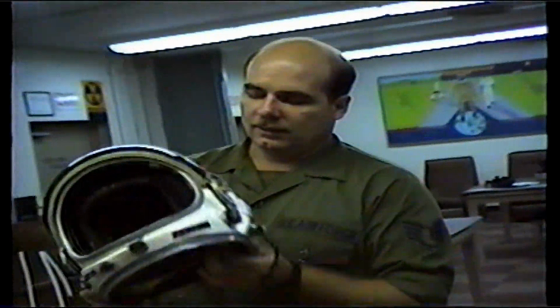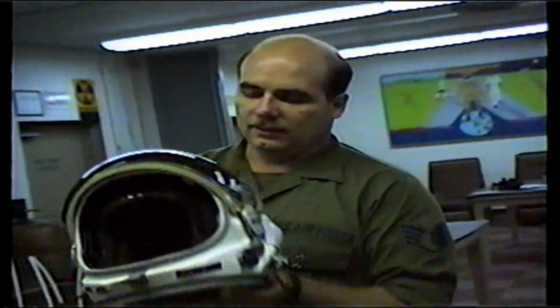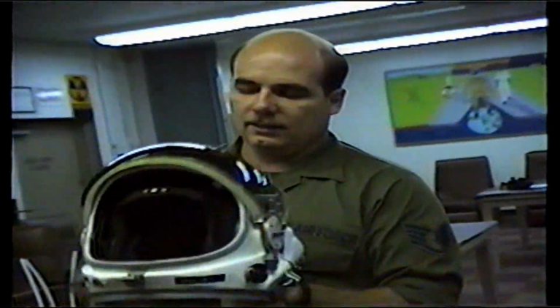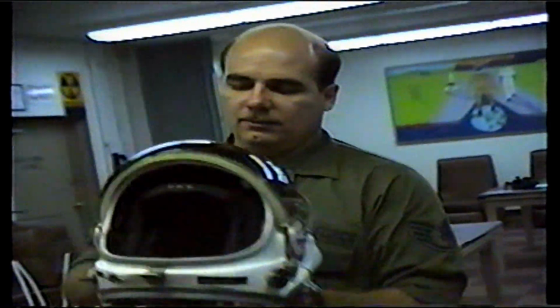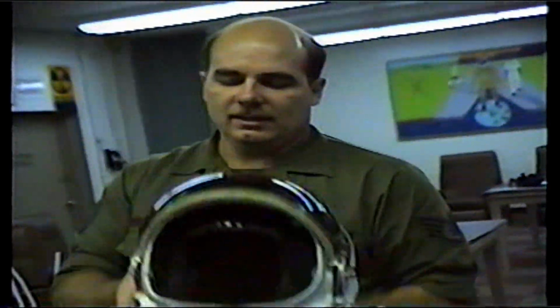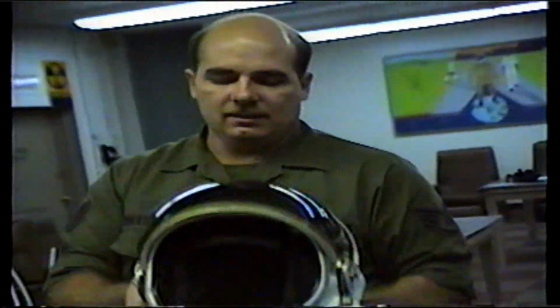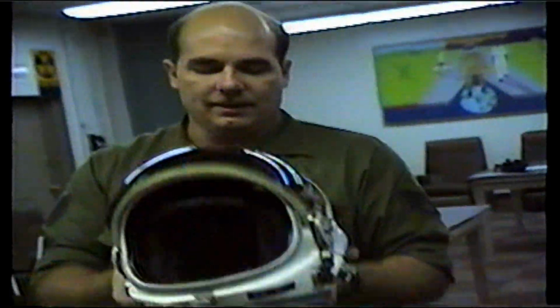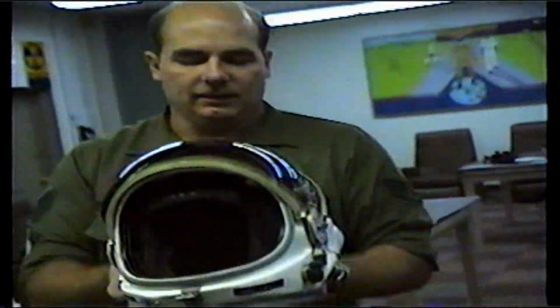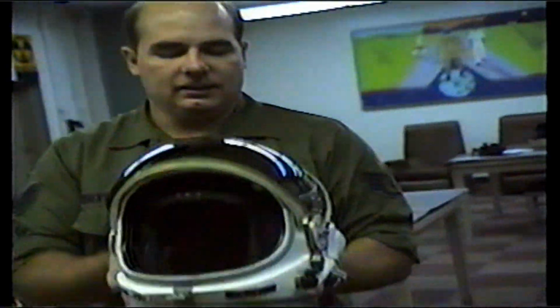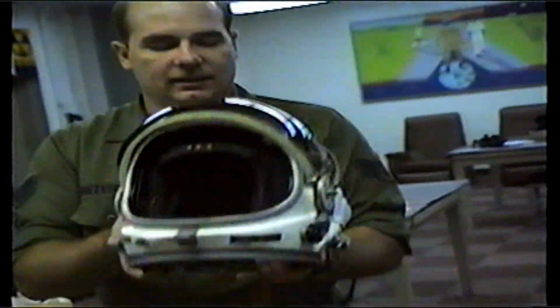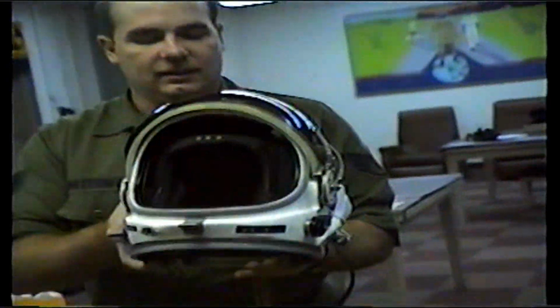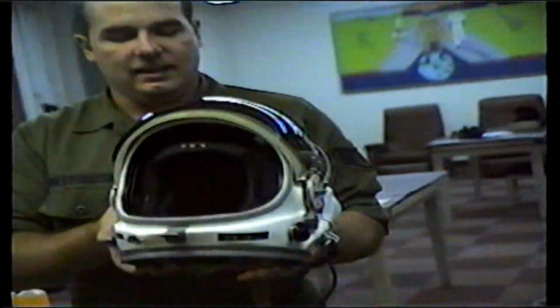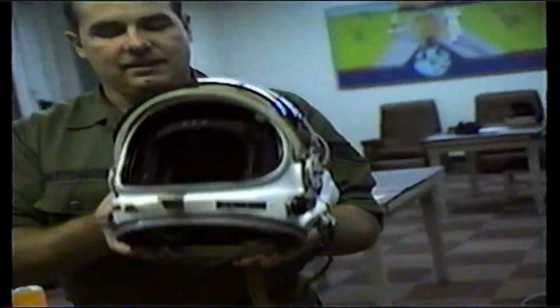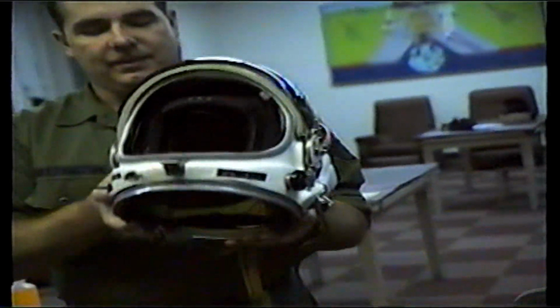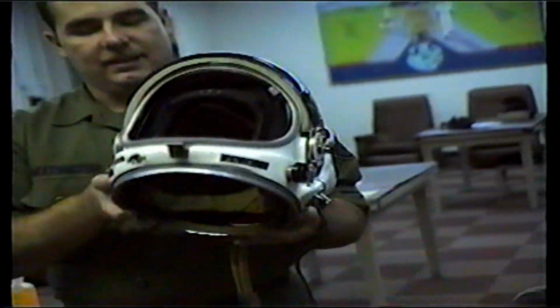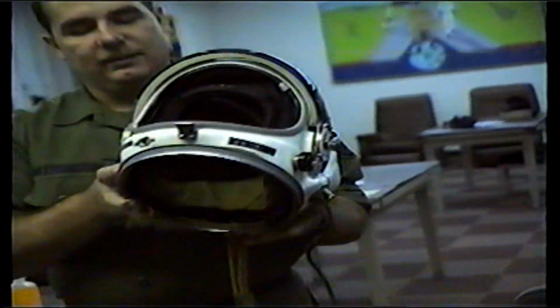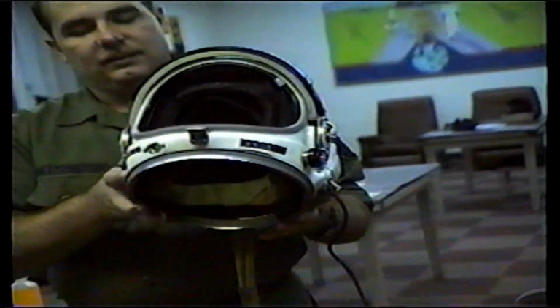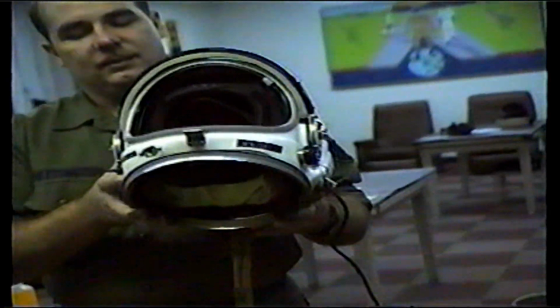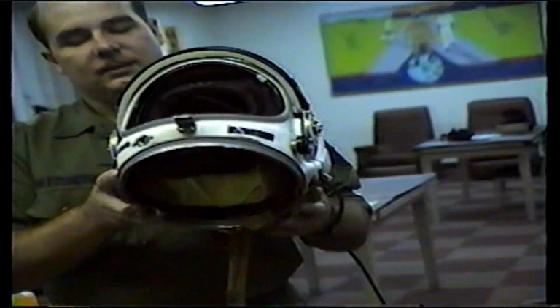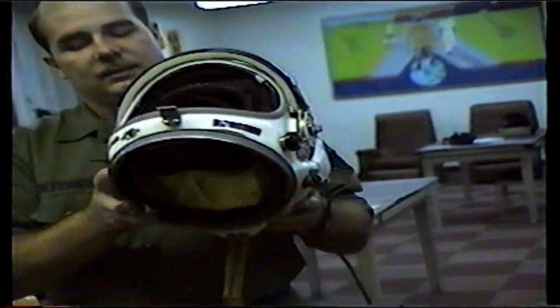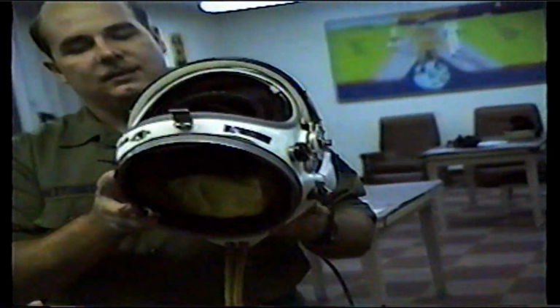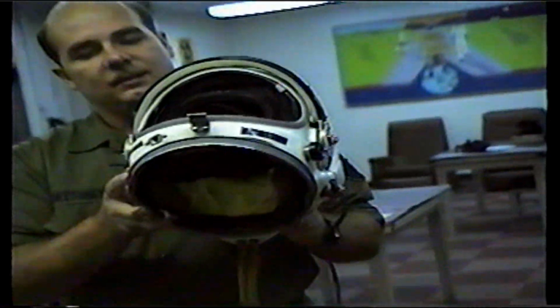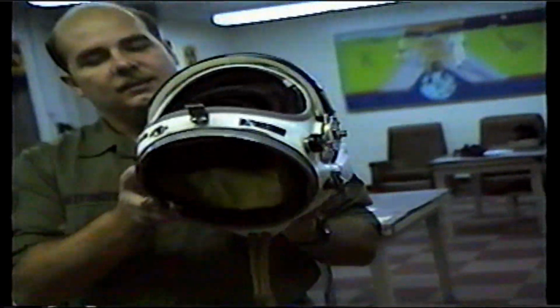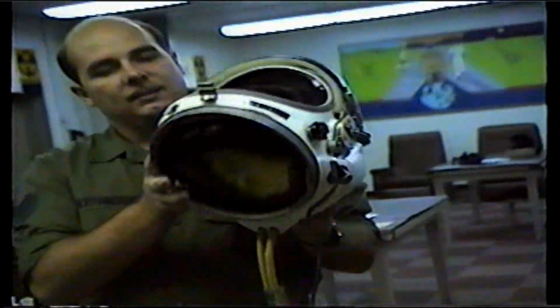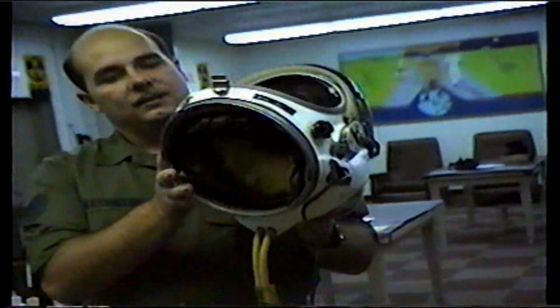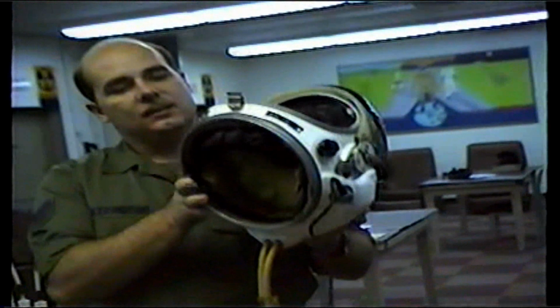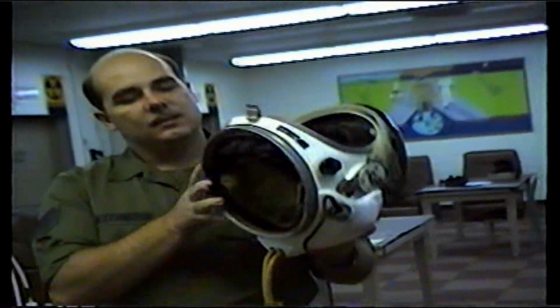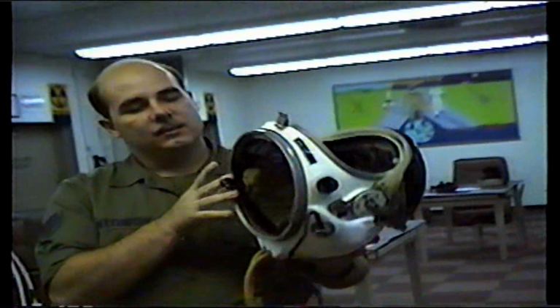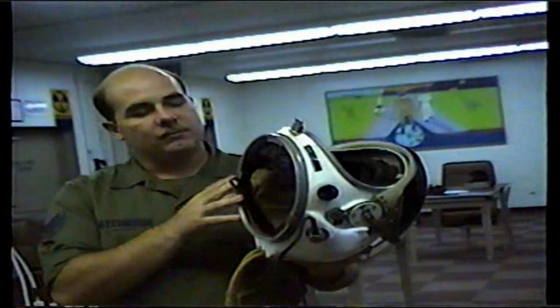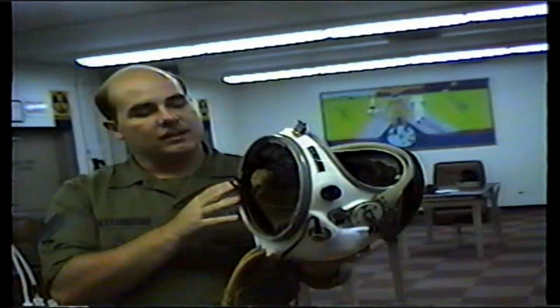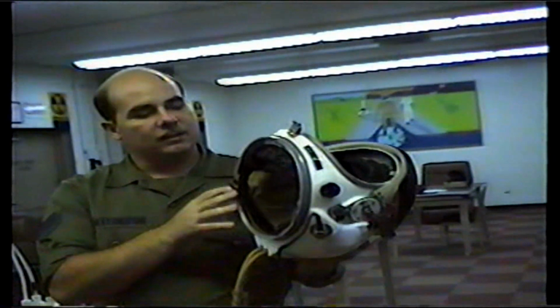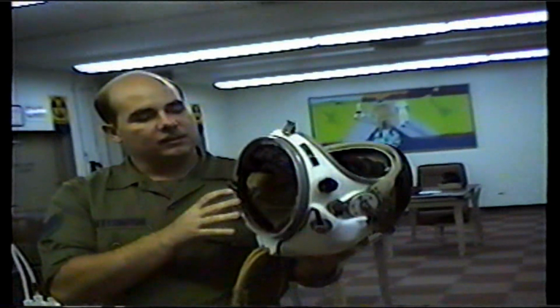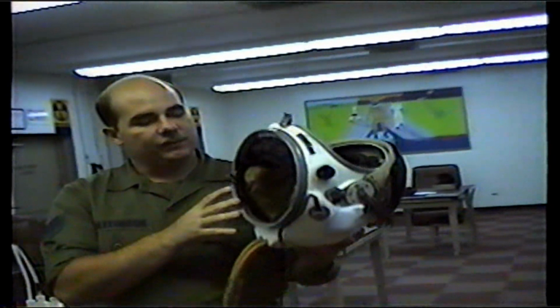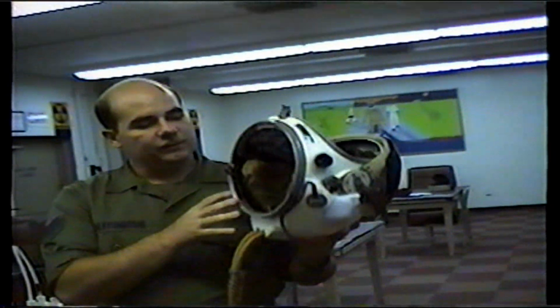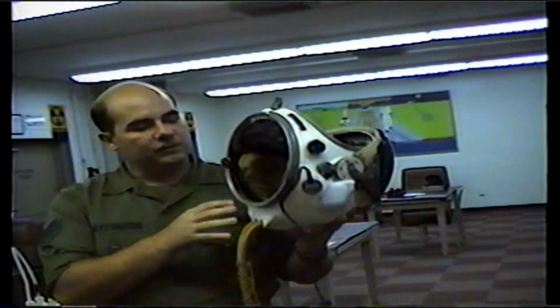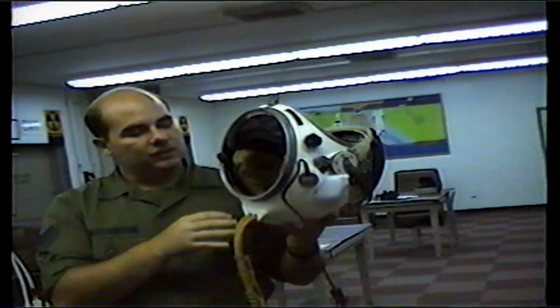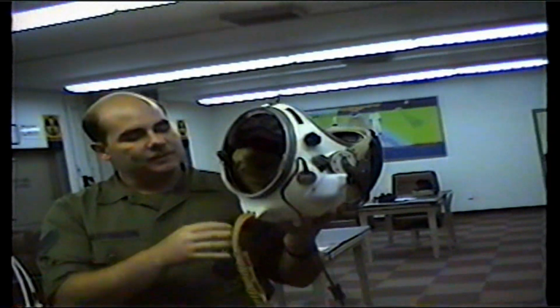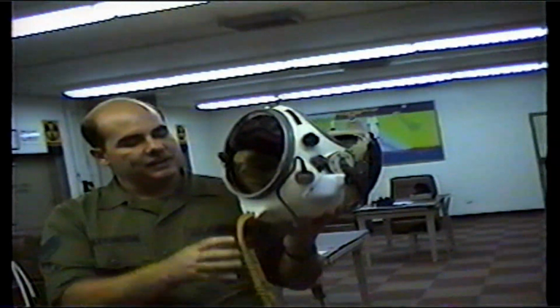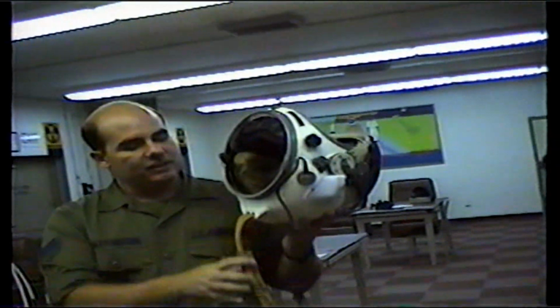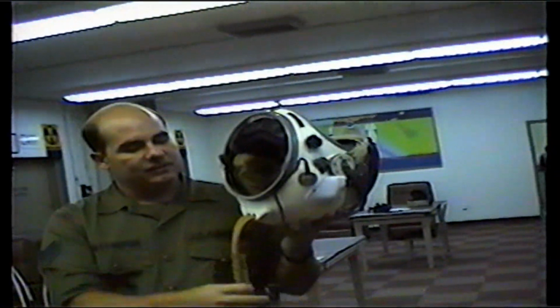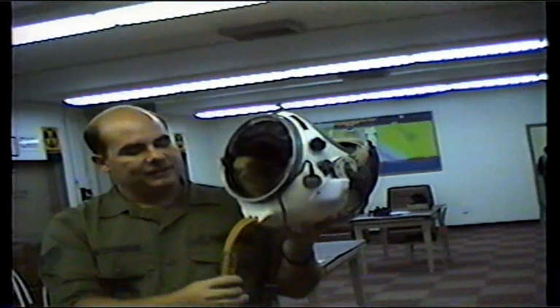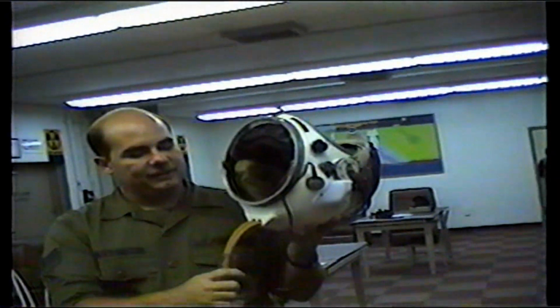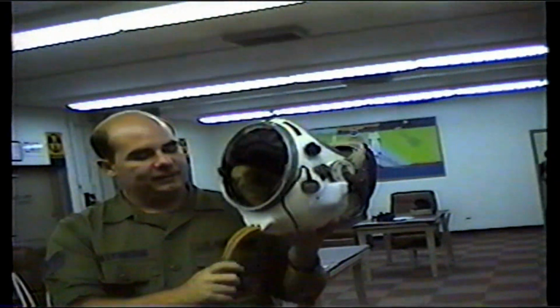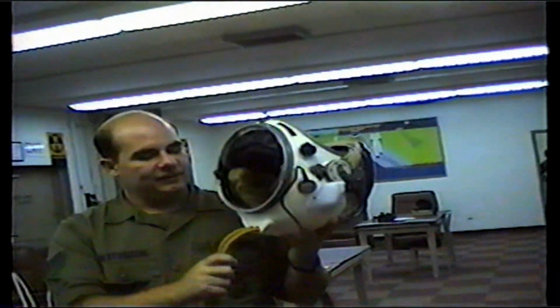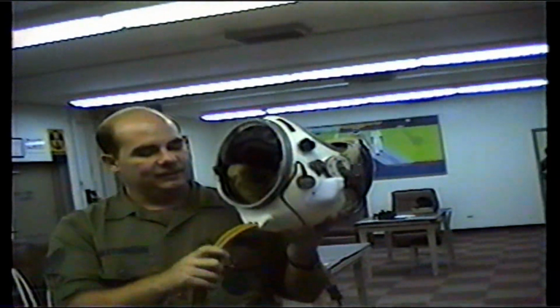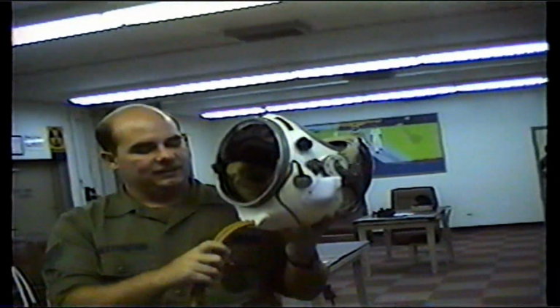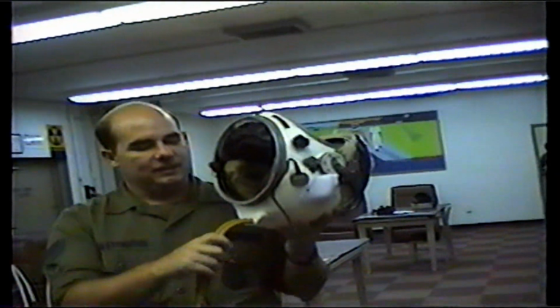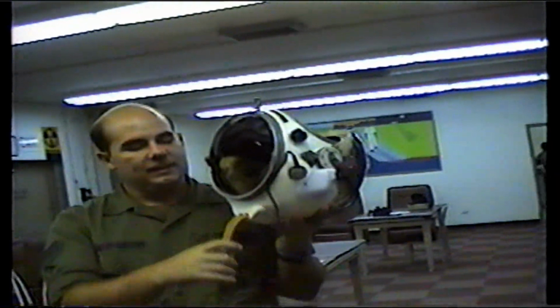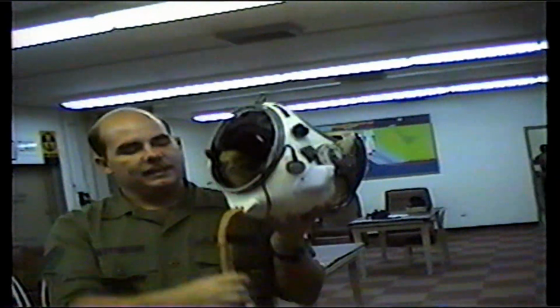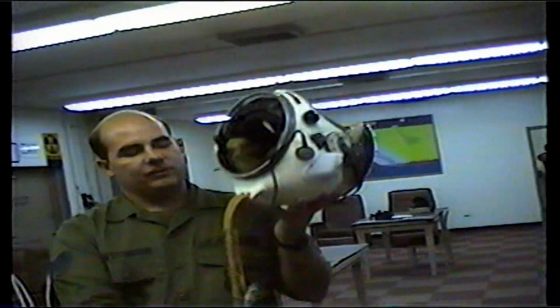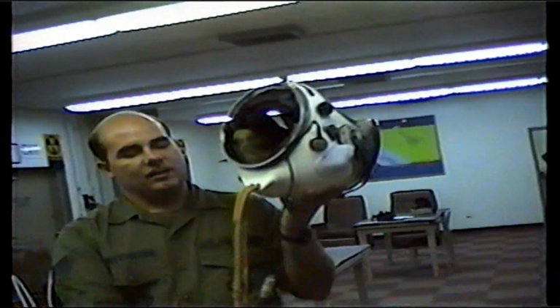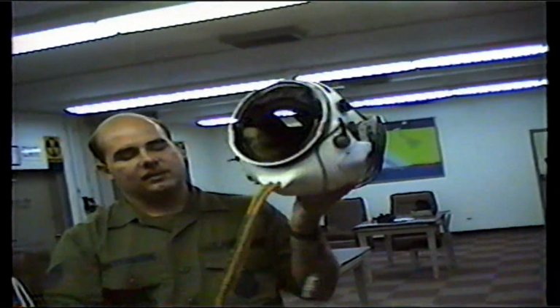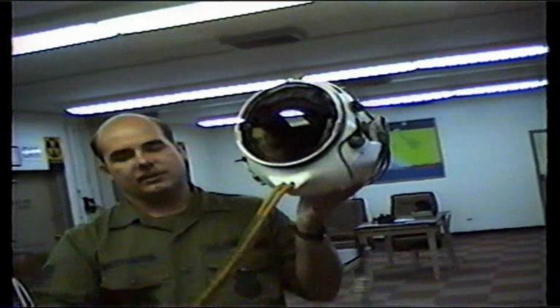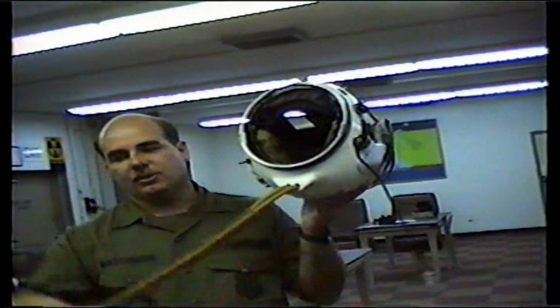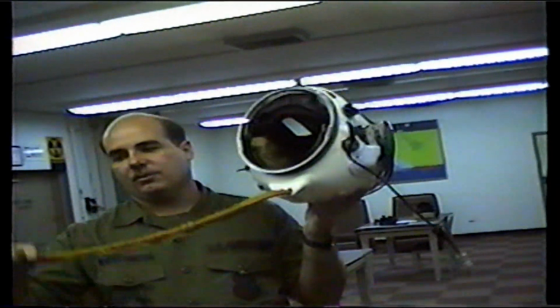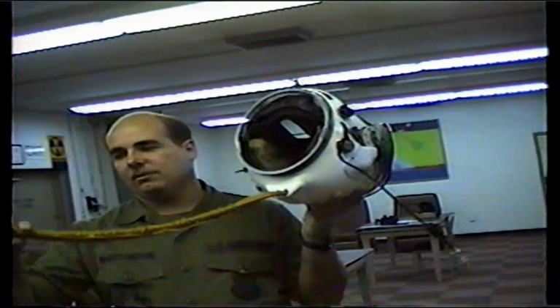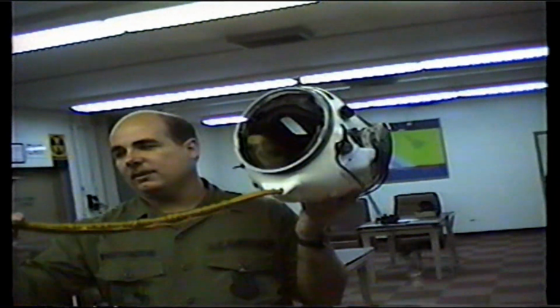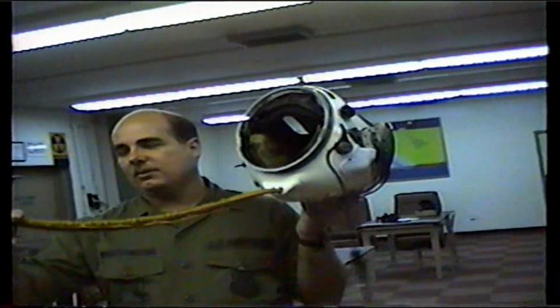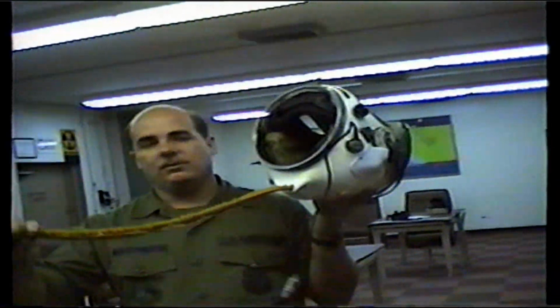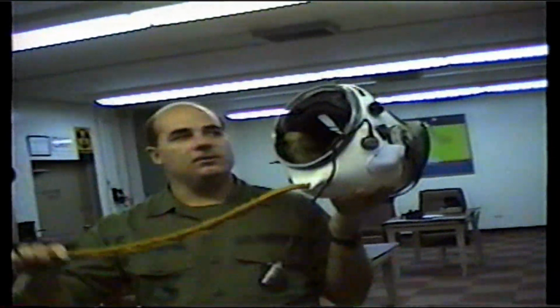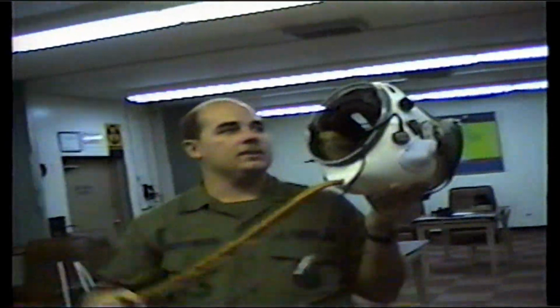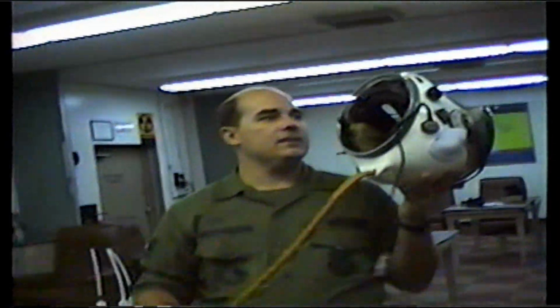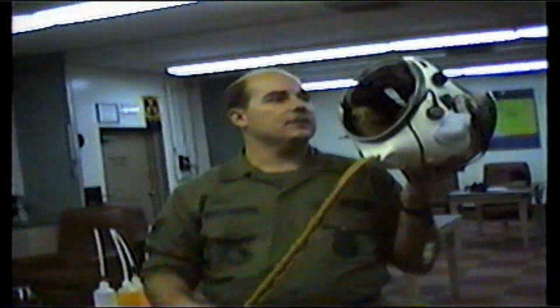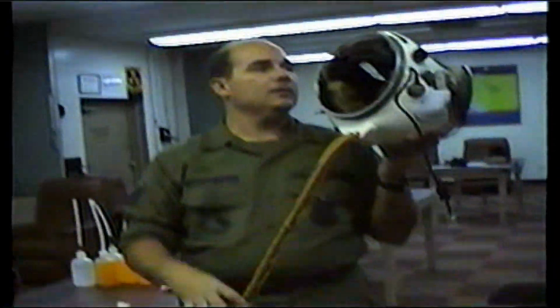It weighs about 6 to 8 pounds. Regular space helmet — they get their oxygen through these holes here.